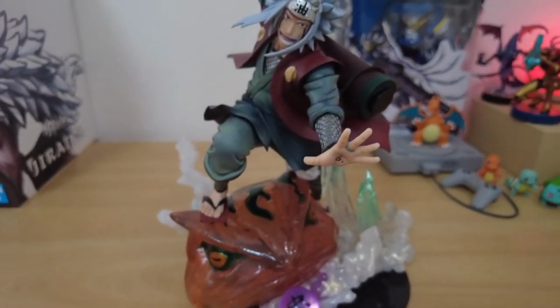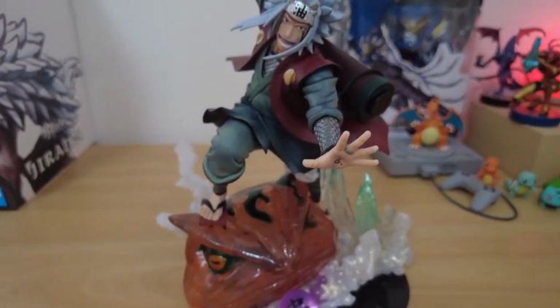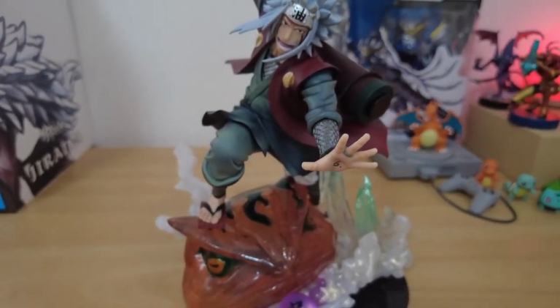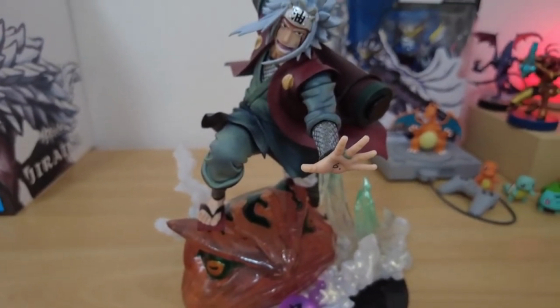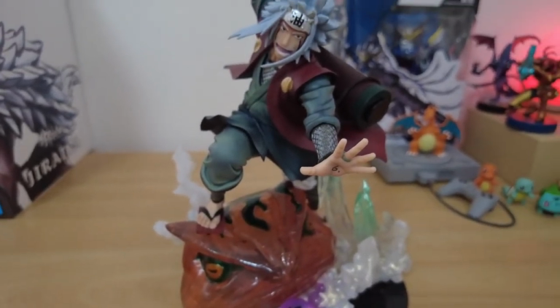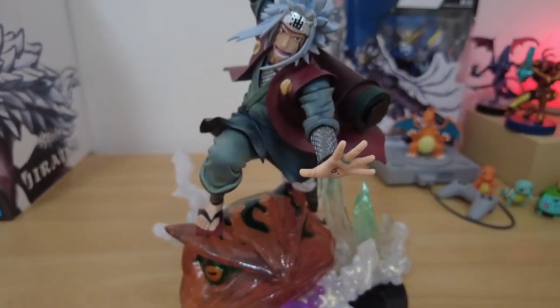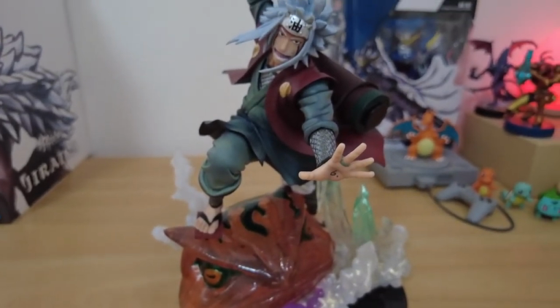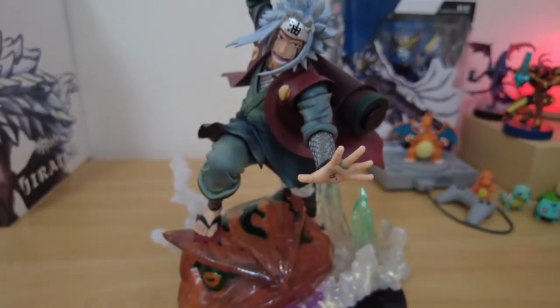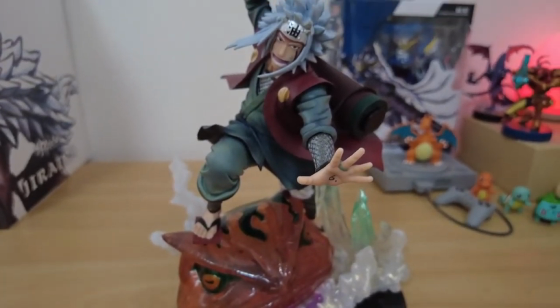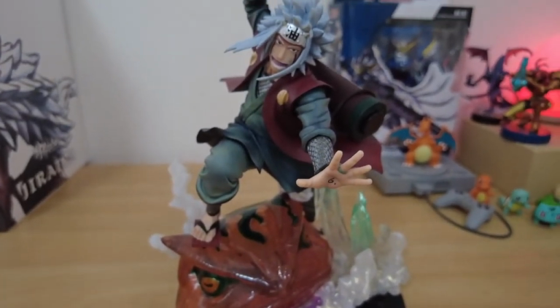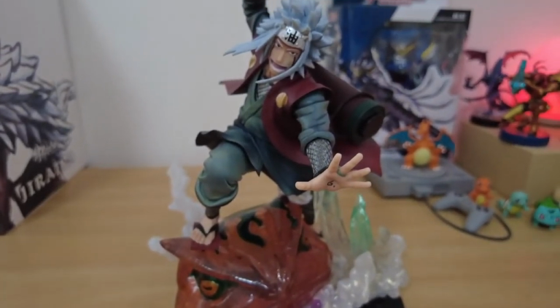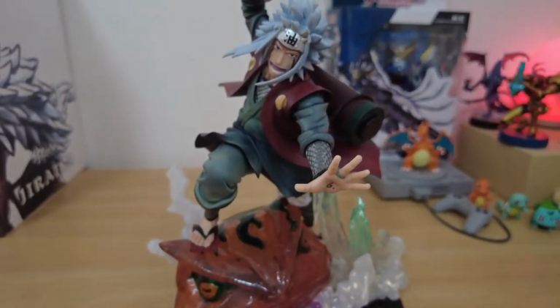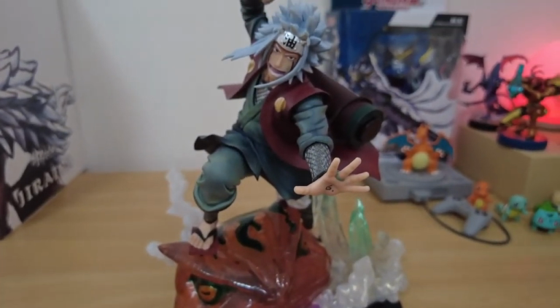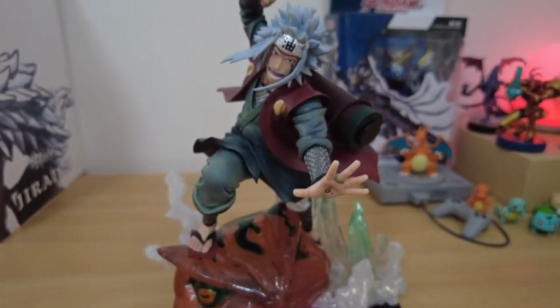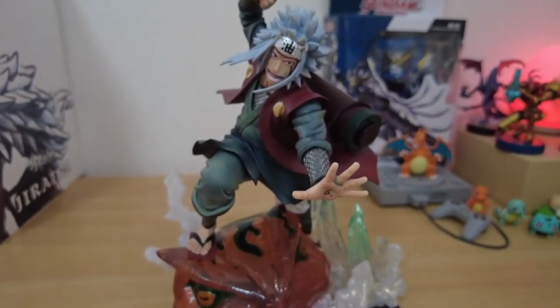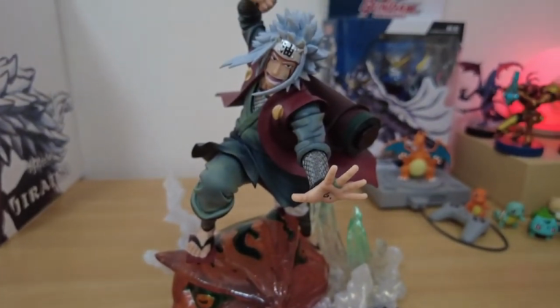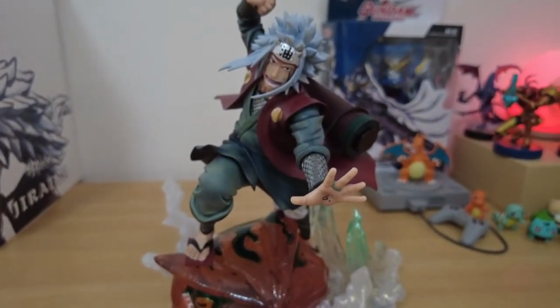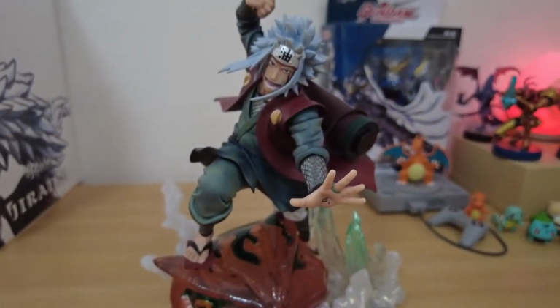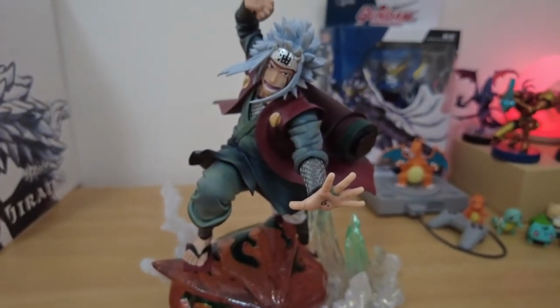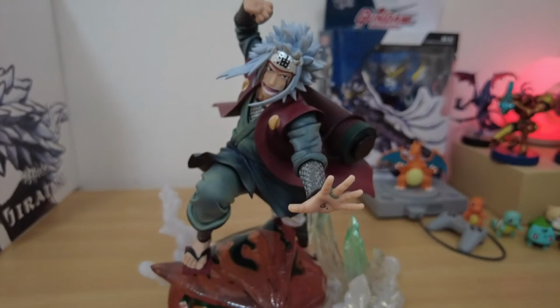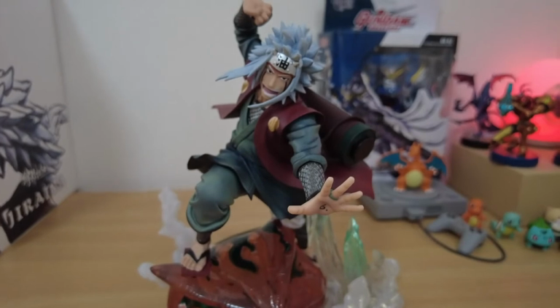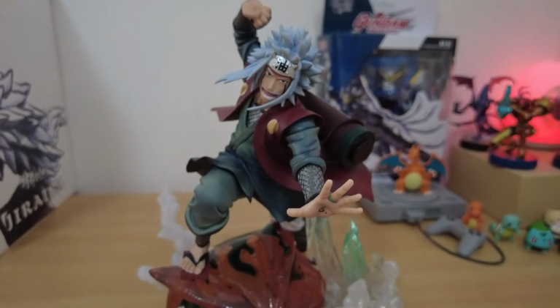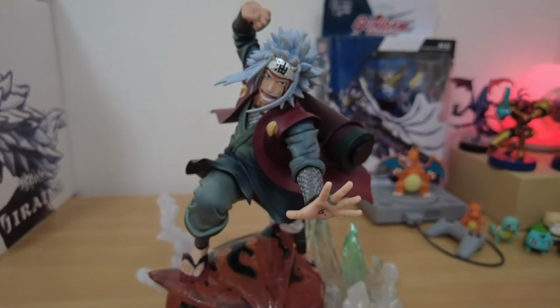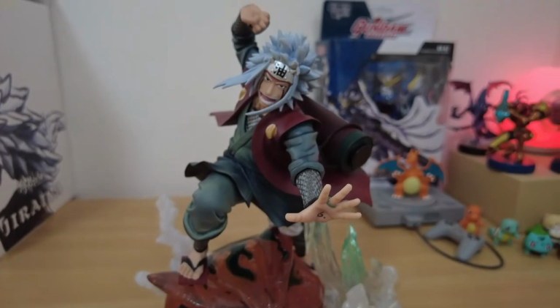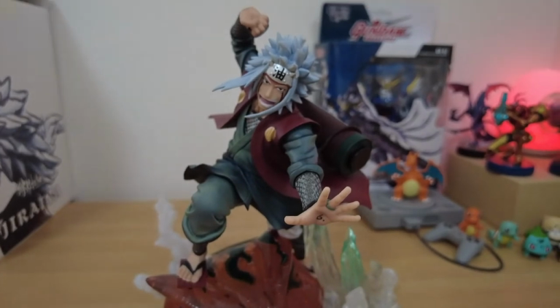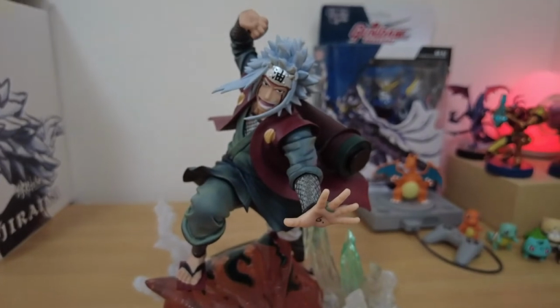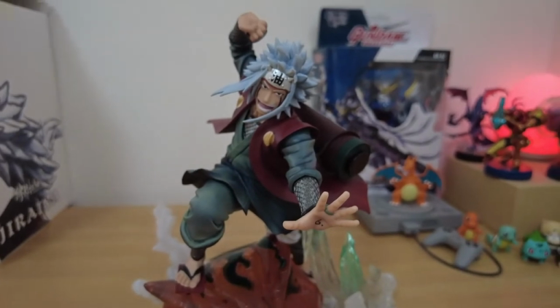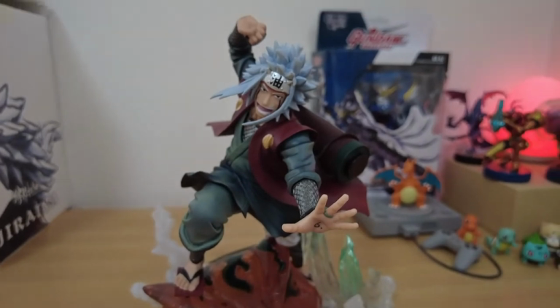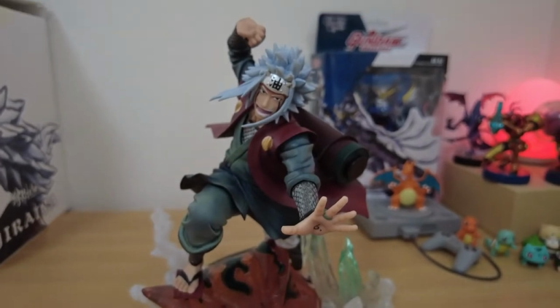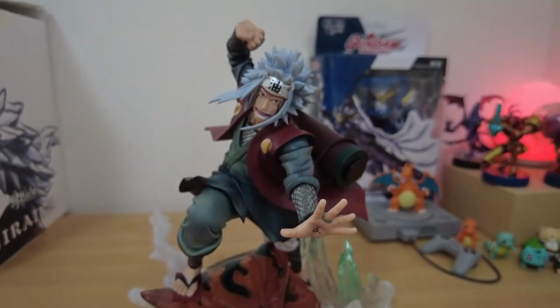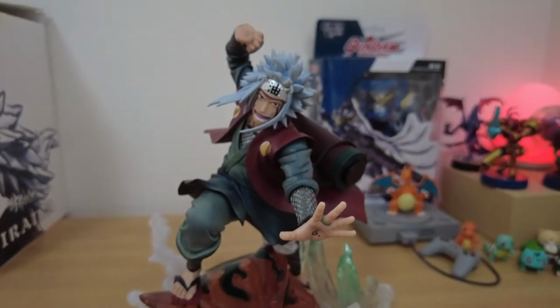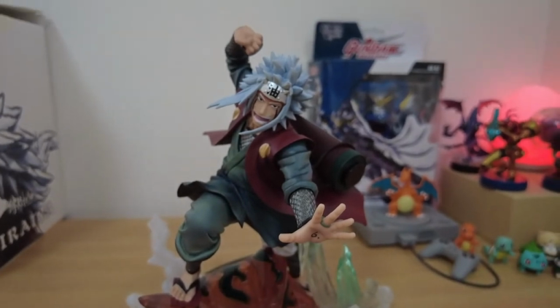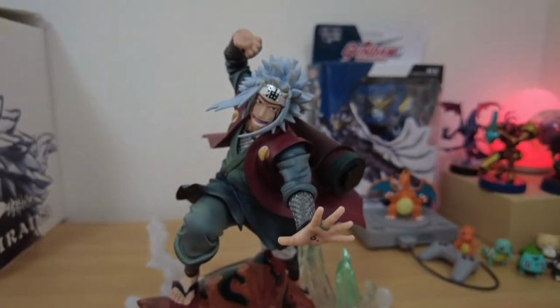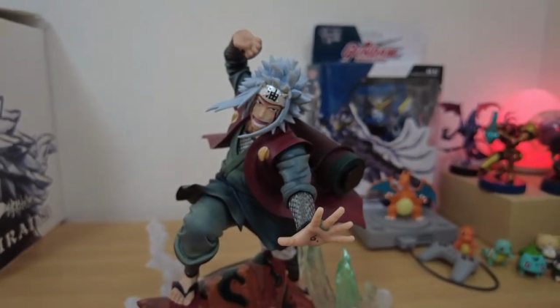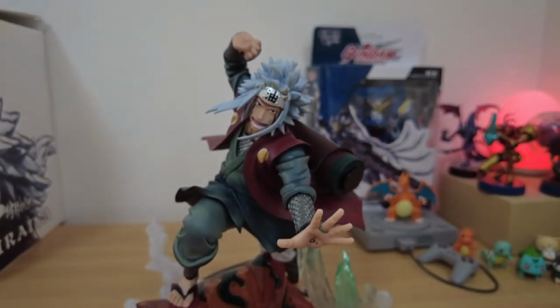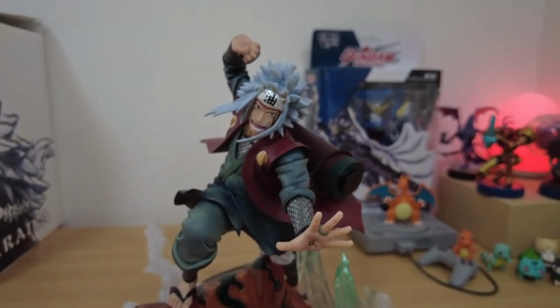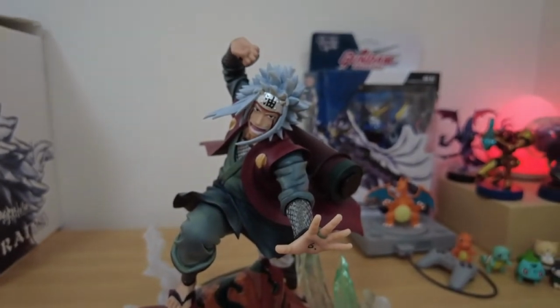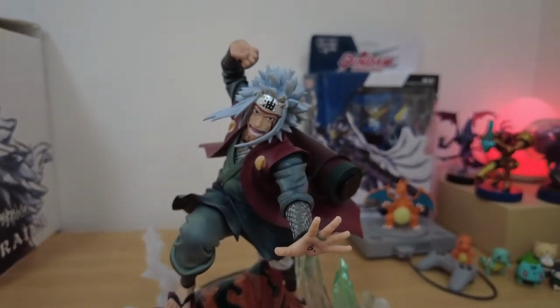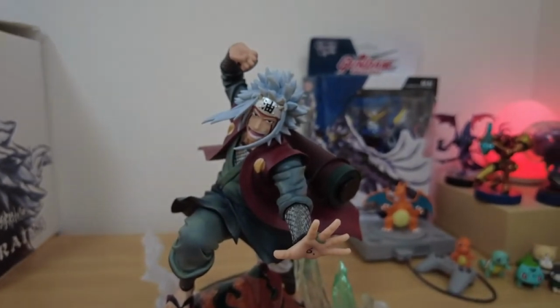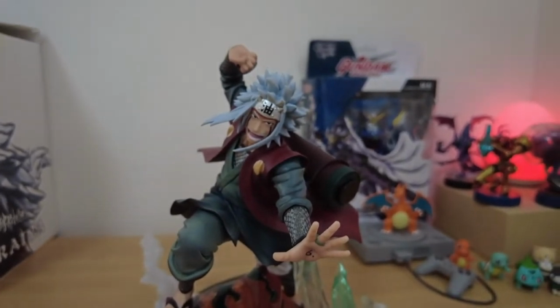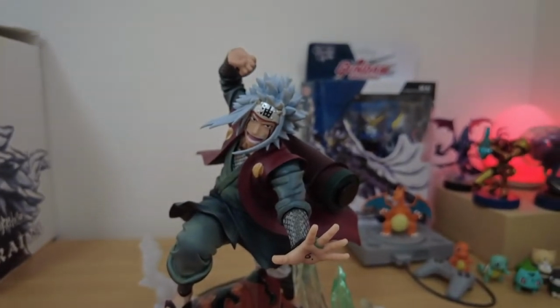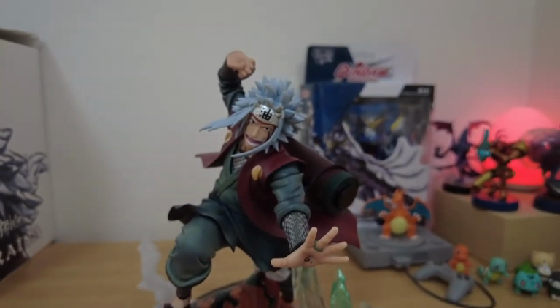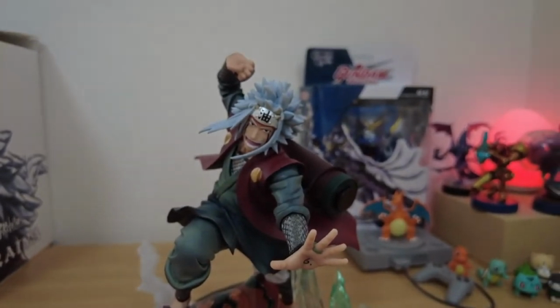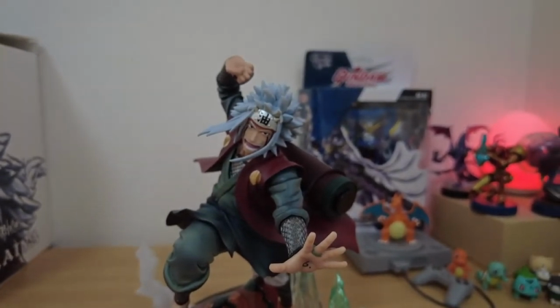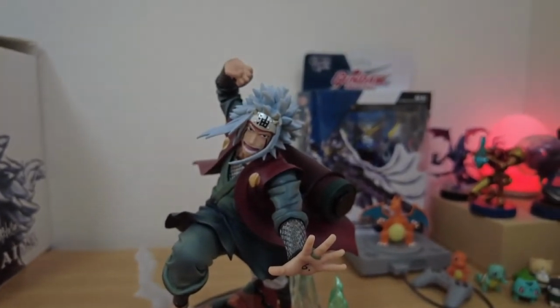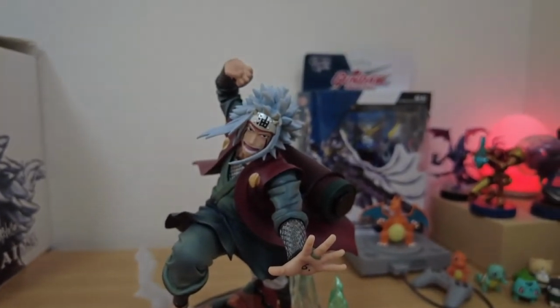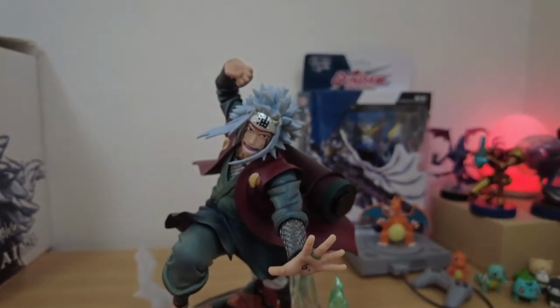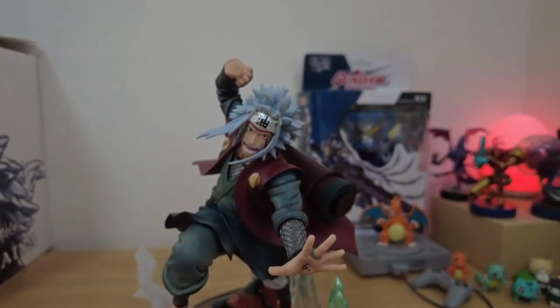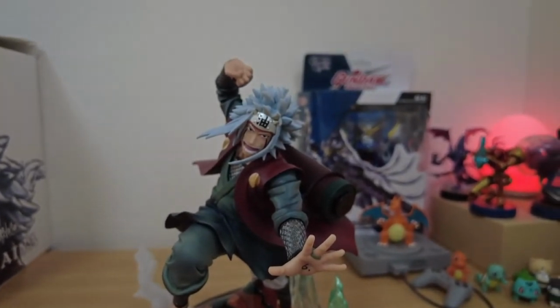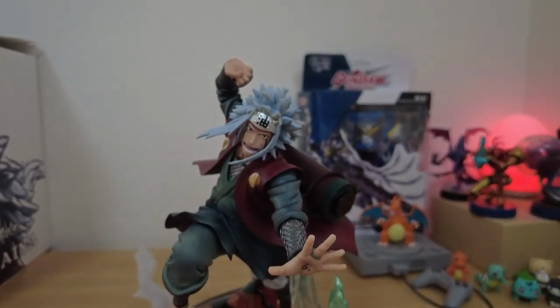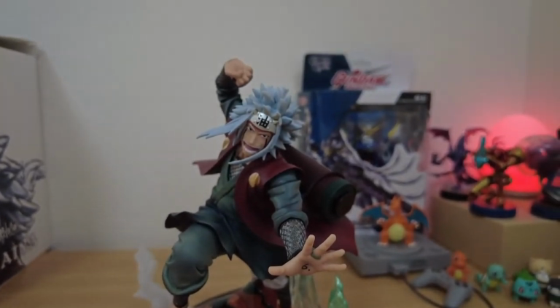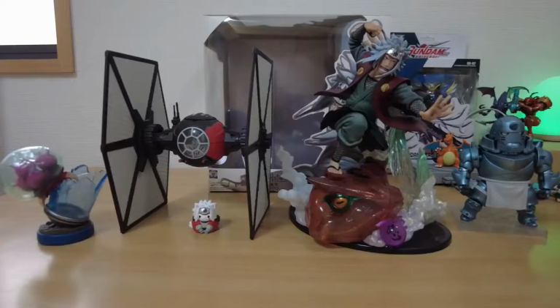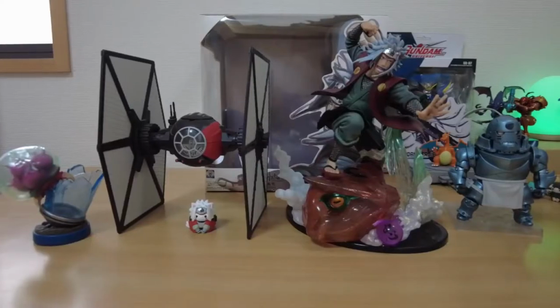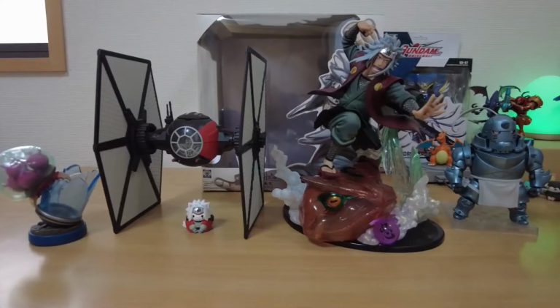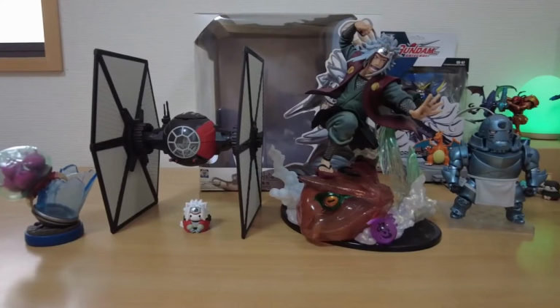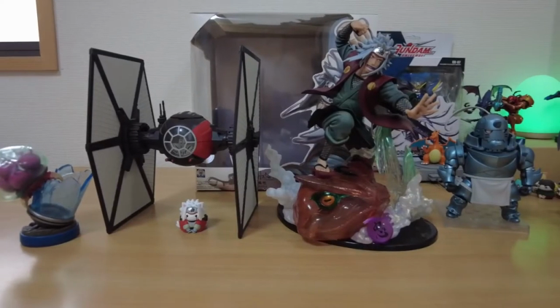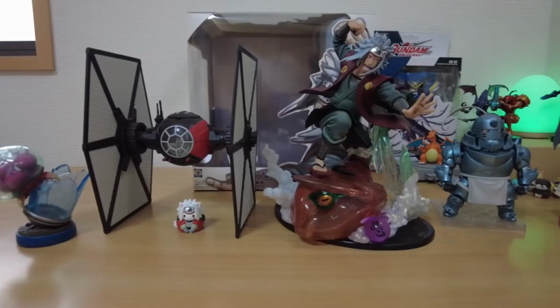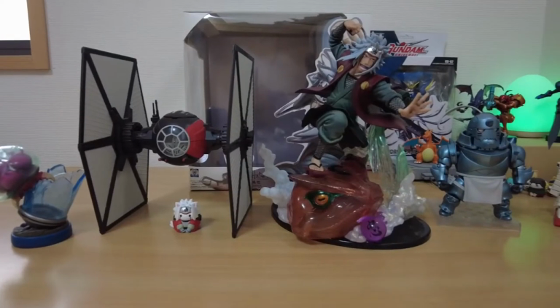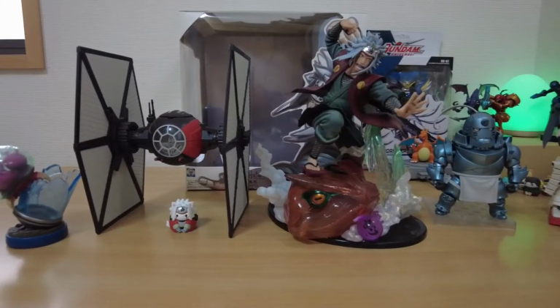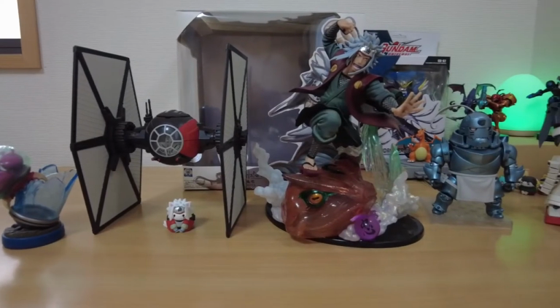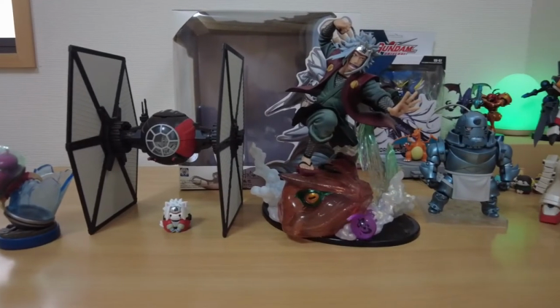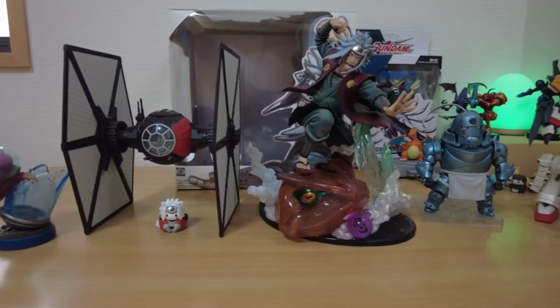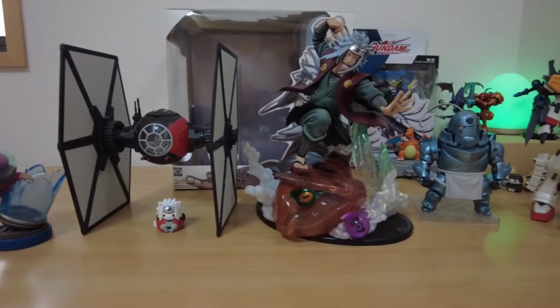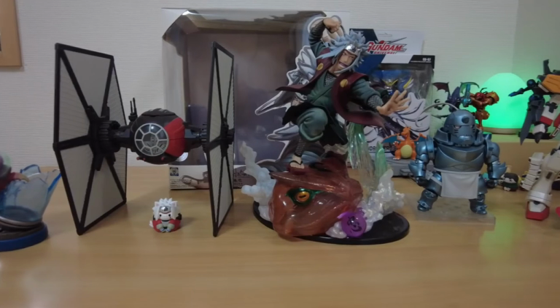It really looks good from any angle. It is huge and dwarfs most of my other figures.